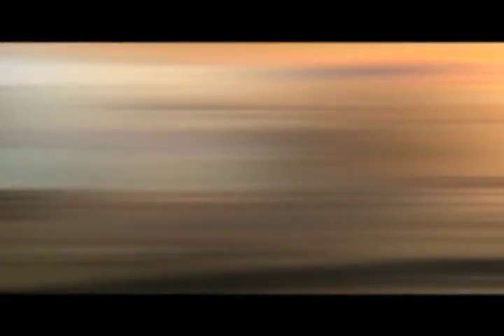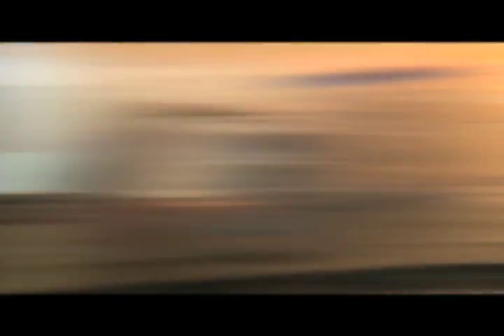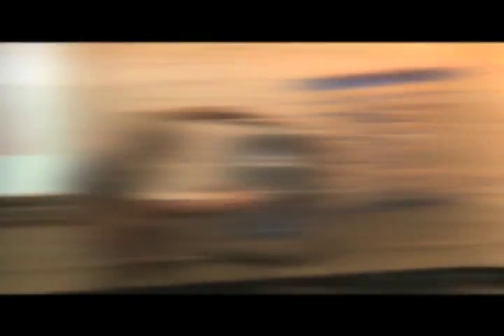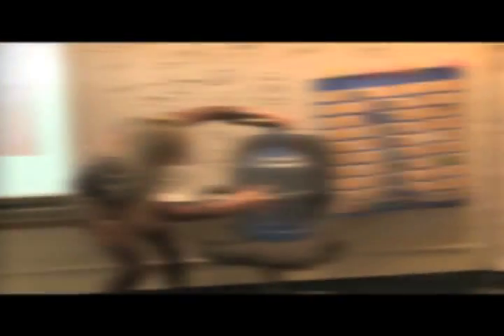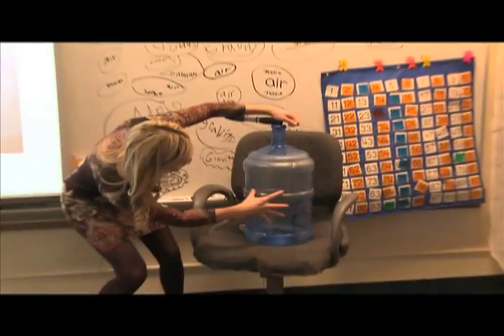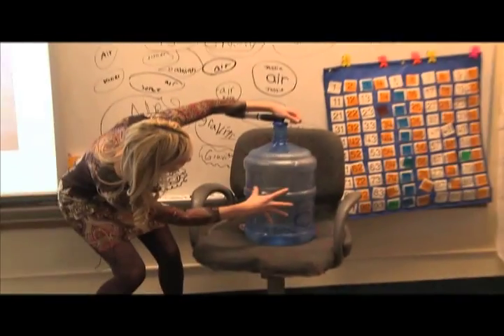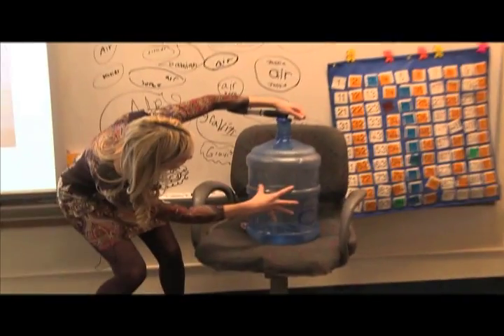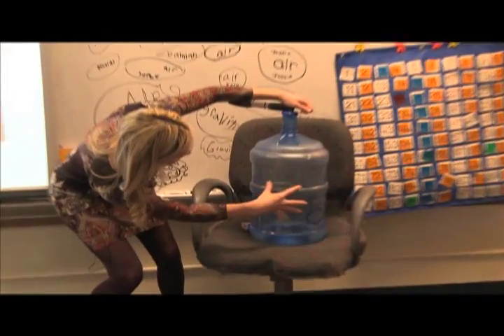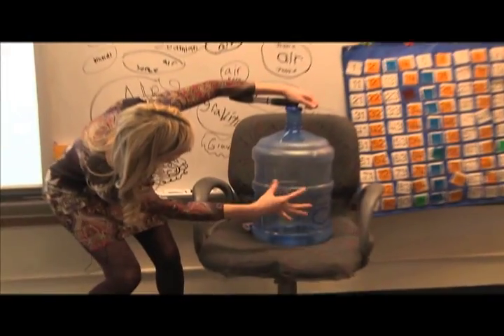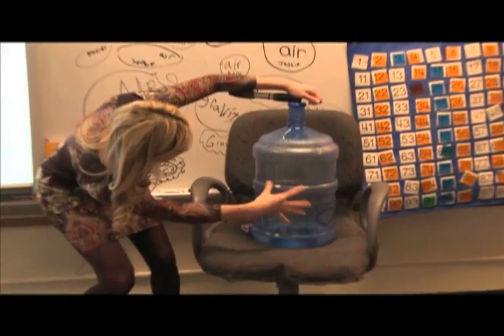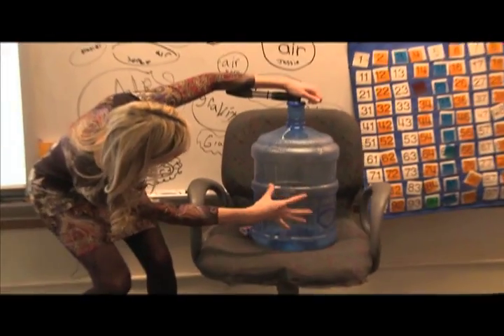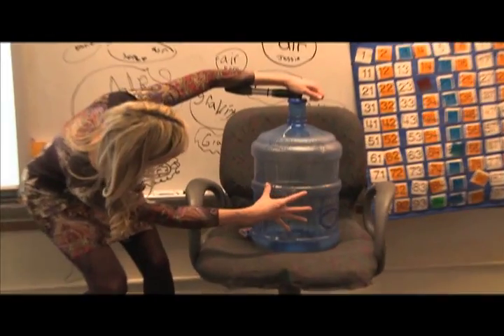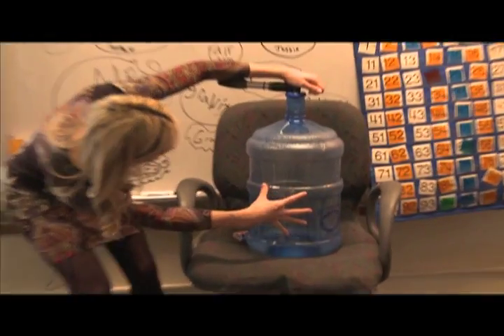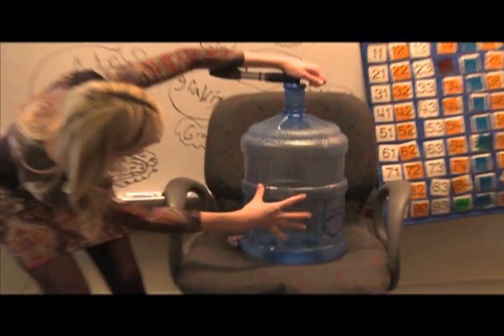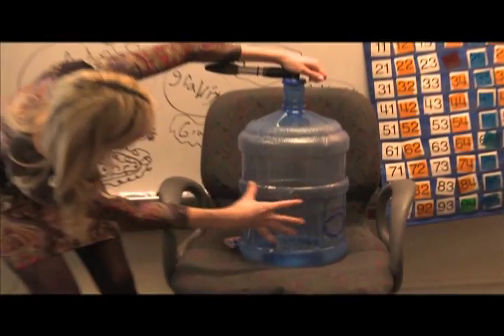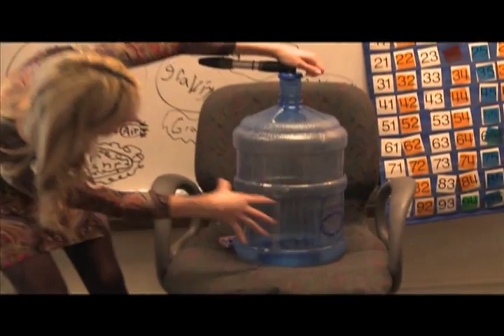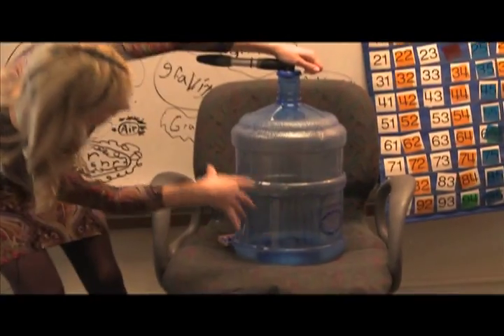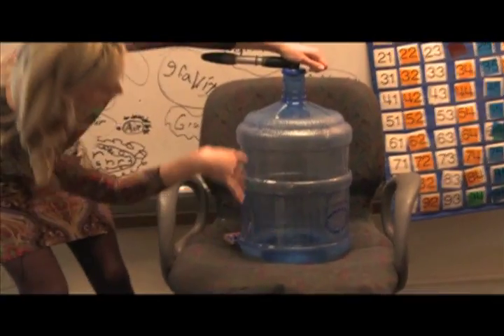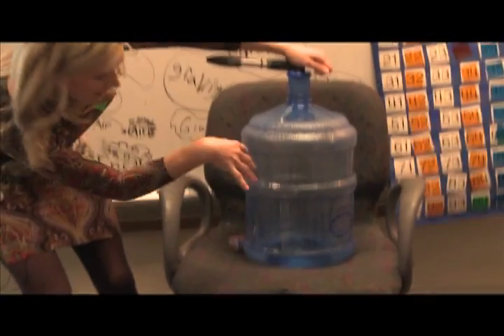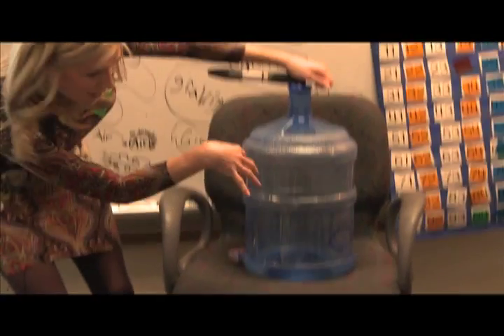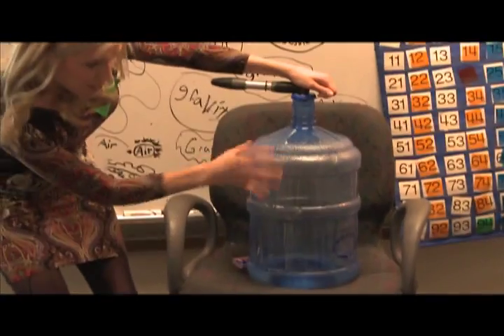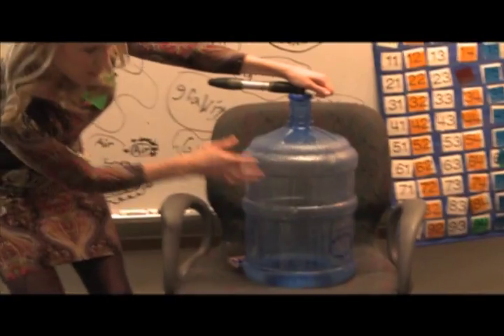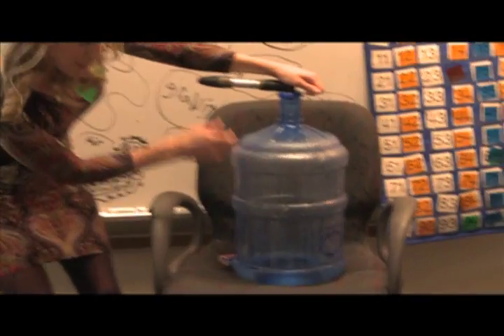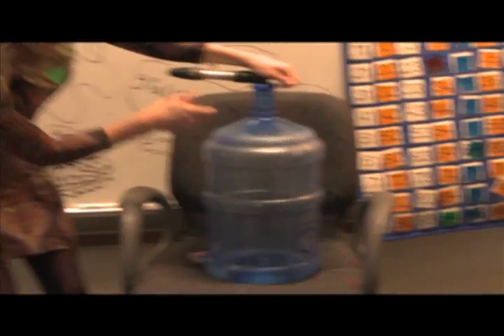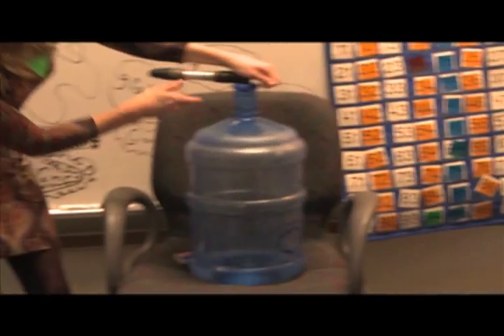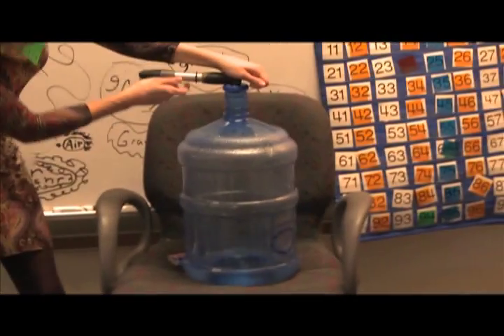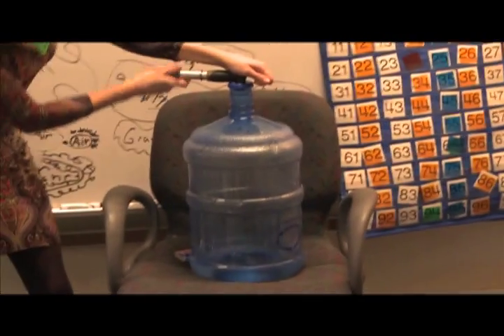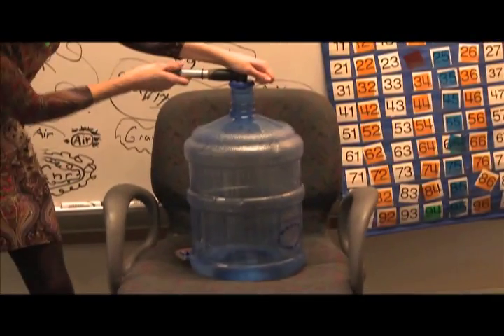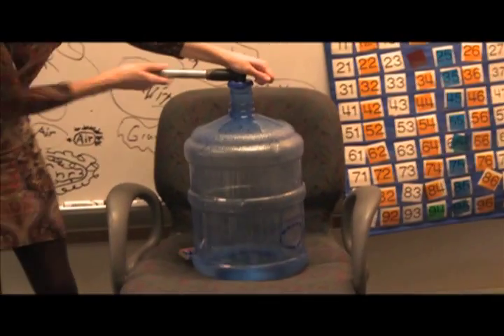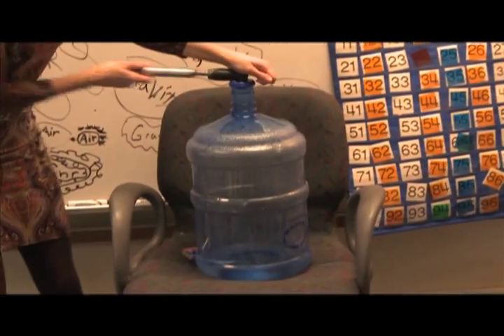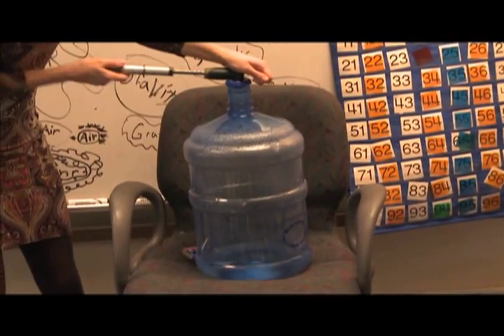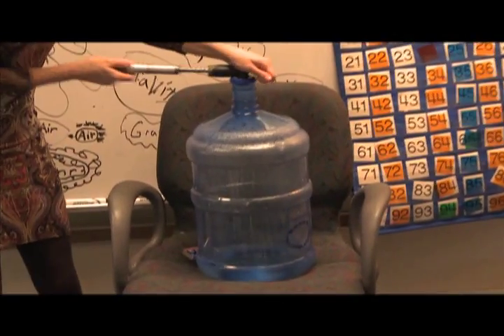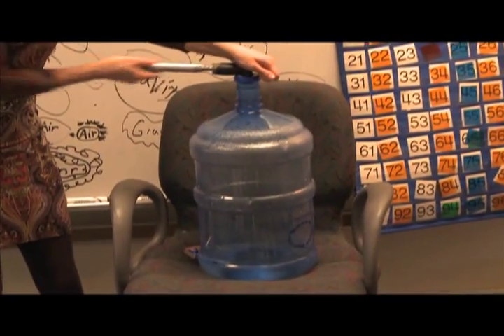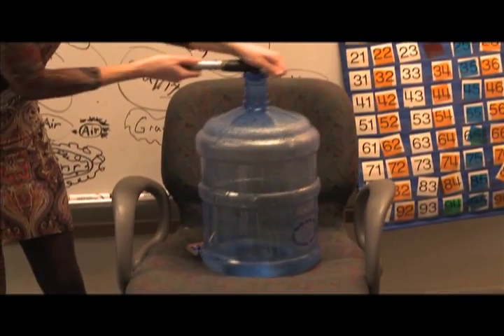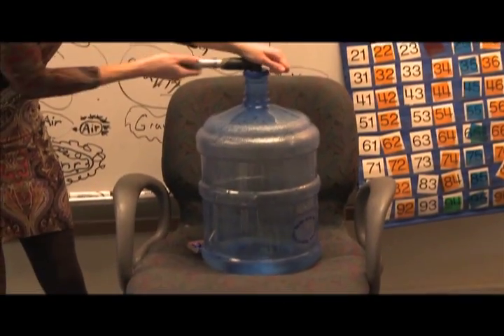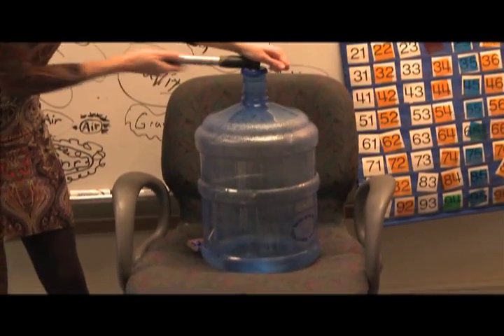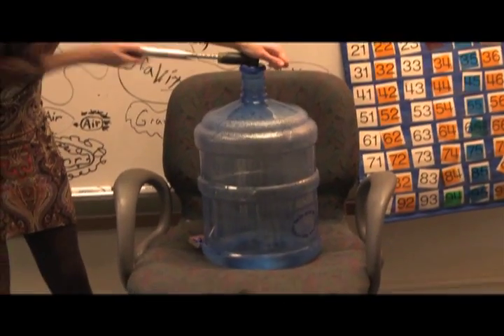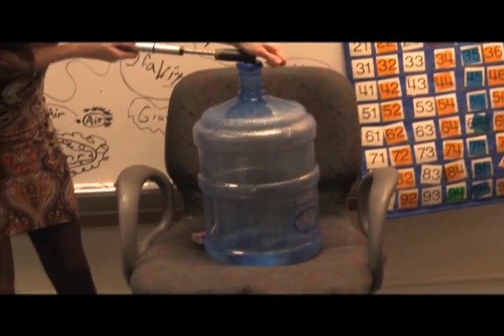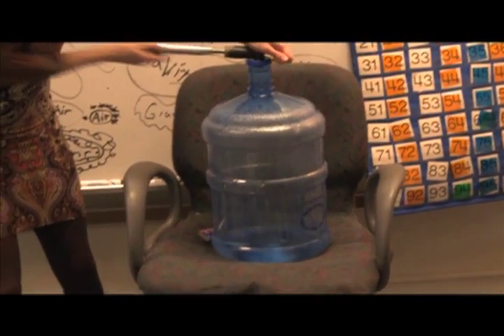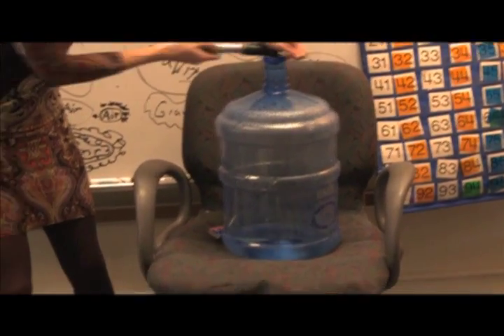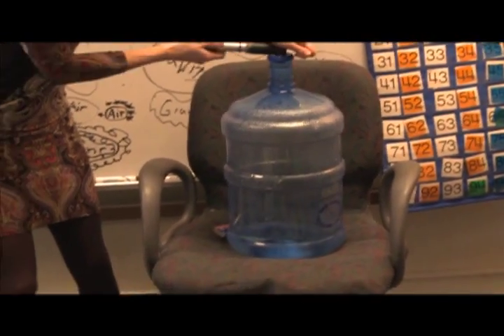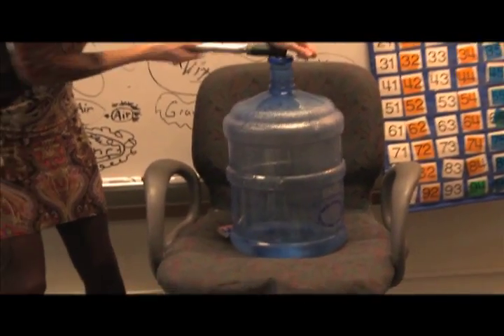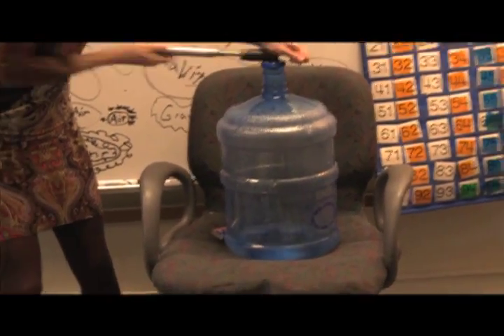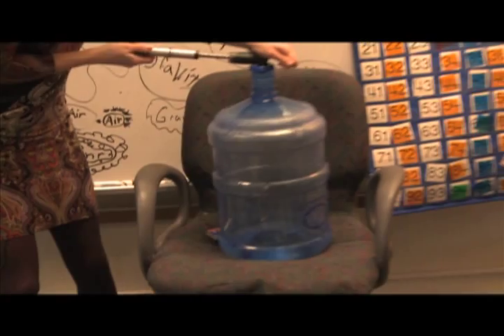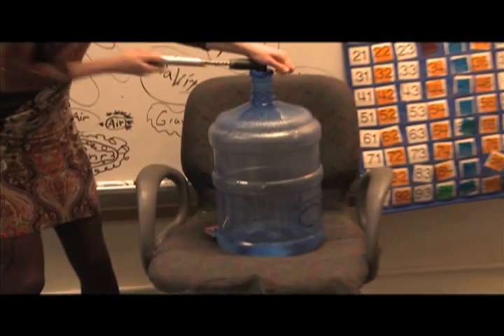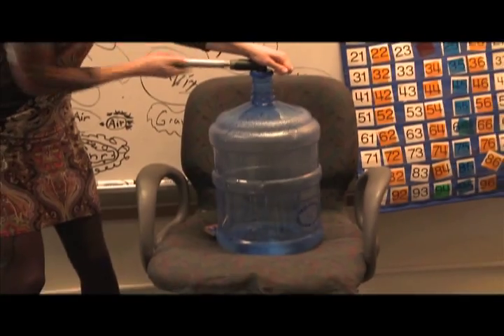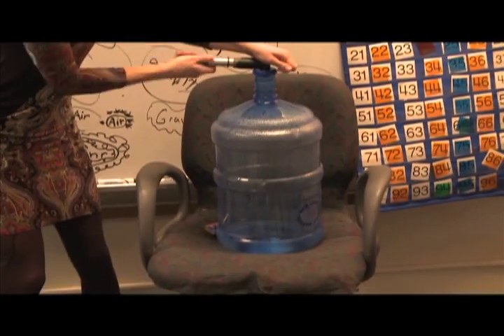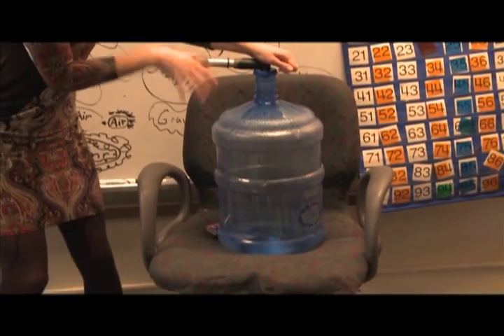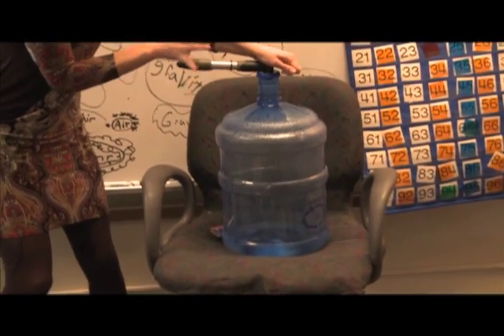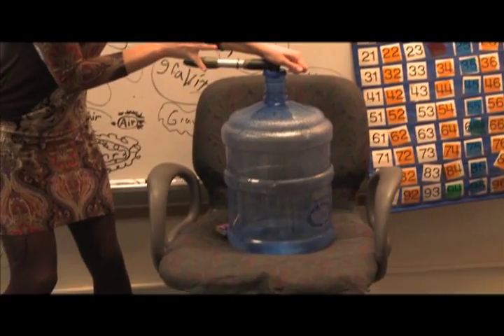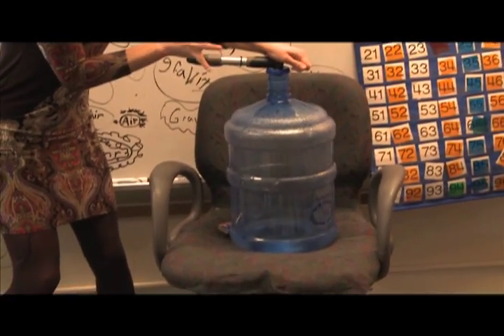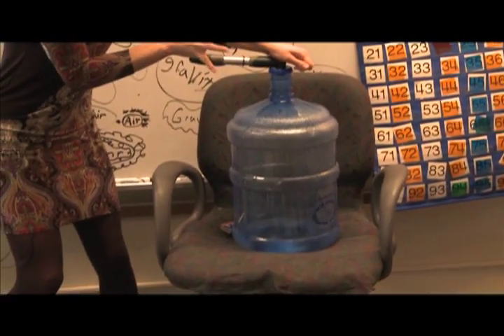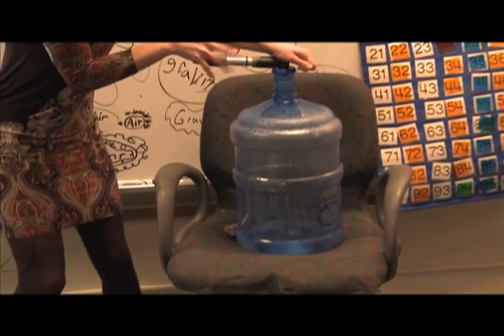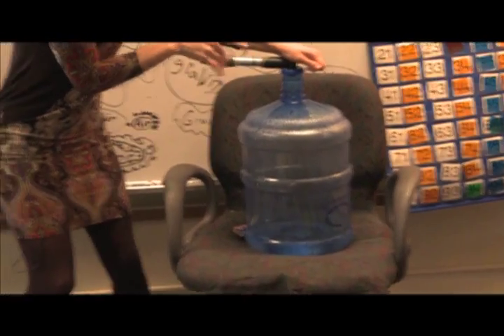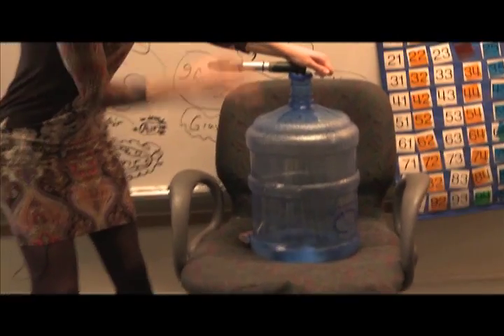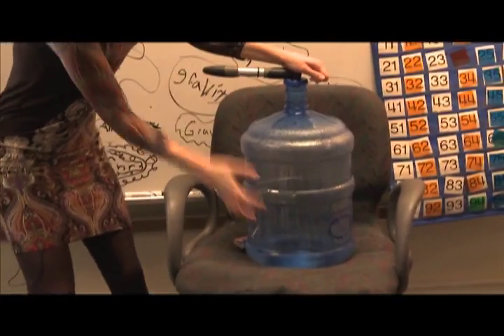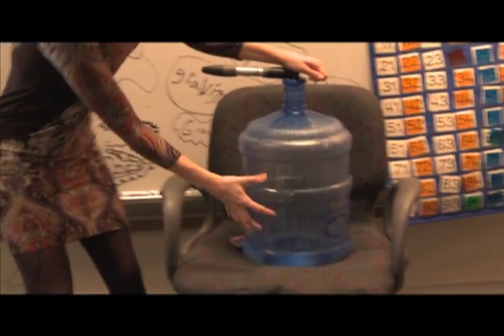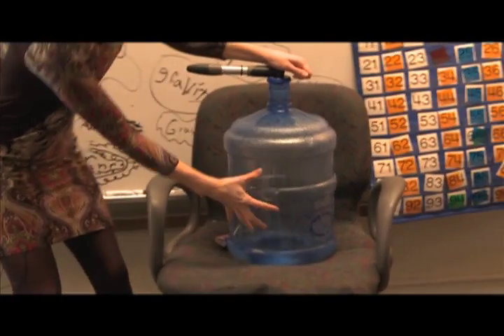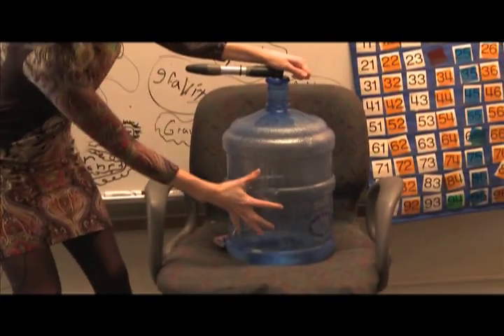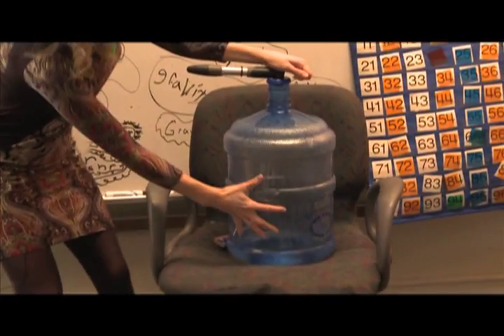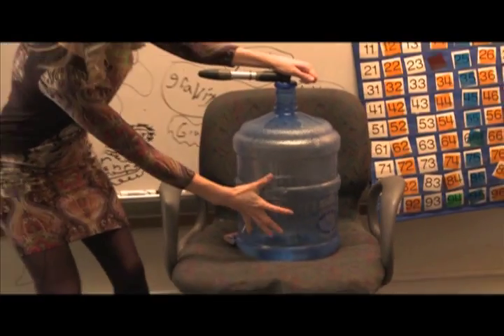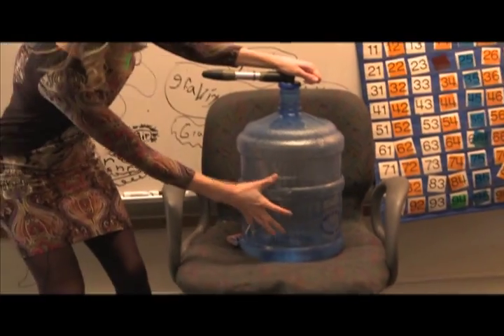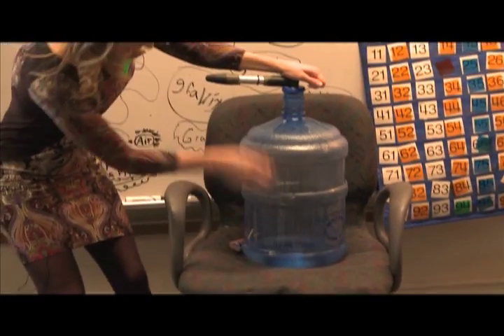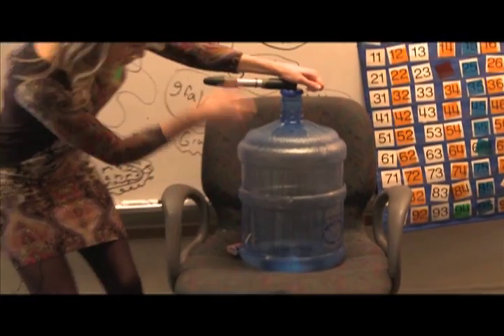Look closely in the jug — there may be a cloud forming. You ready? I'm going to release it, you're going to hear a psst. And then look right here.